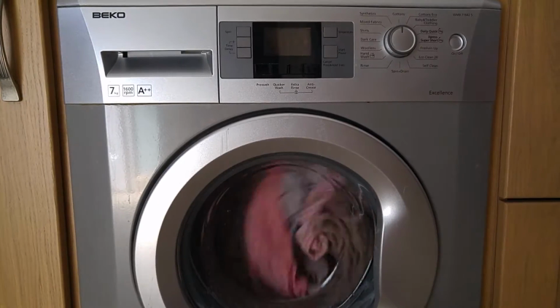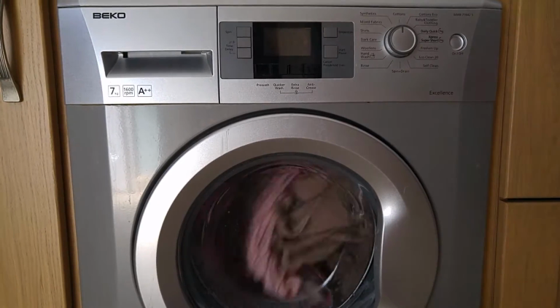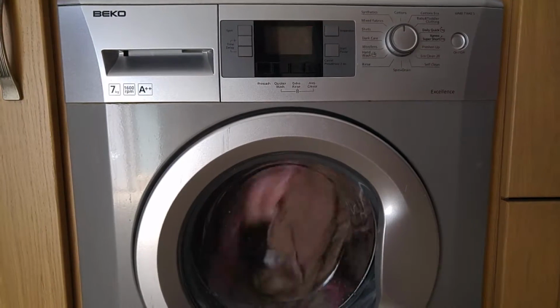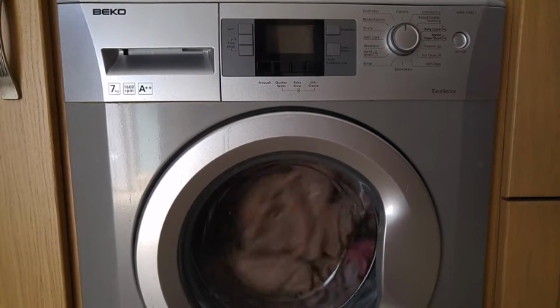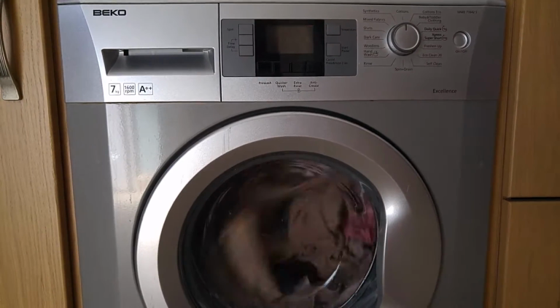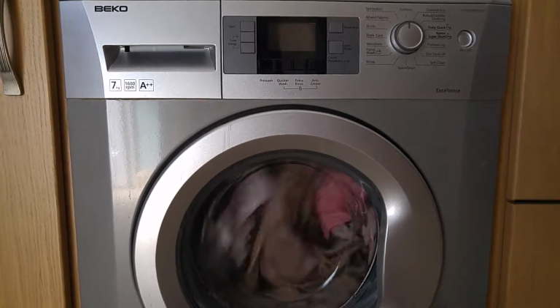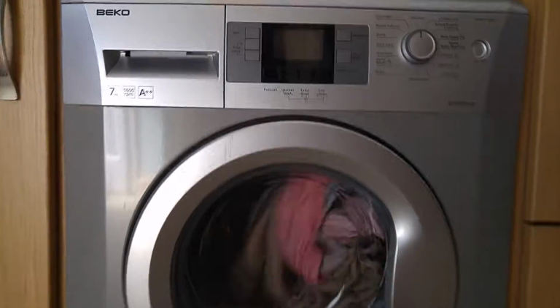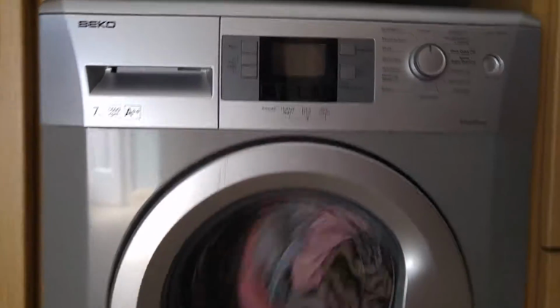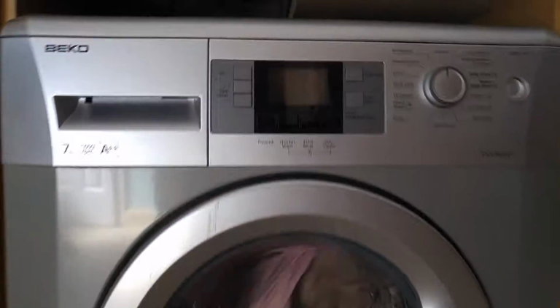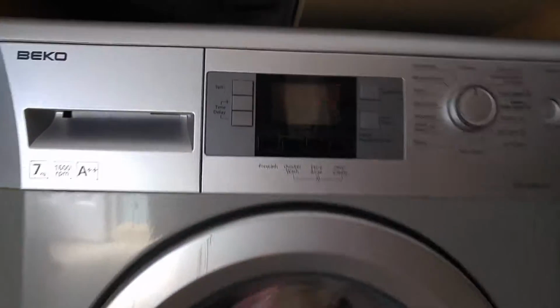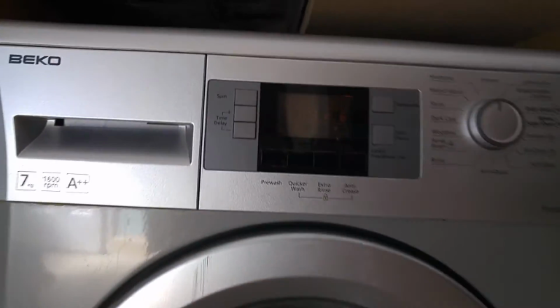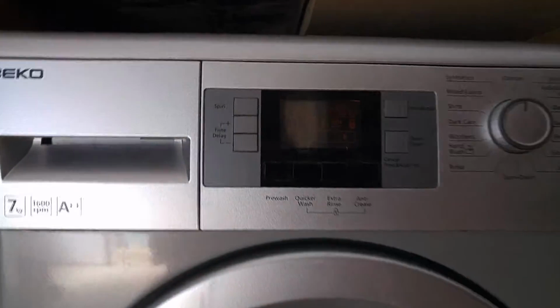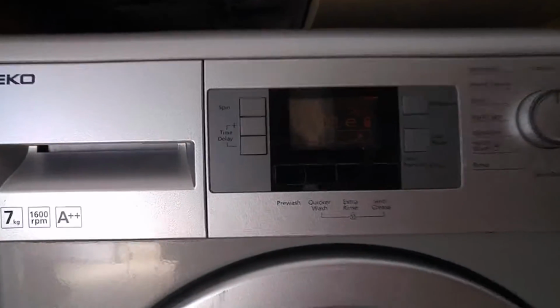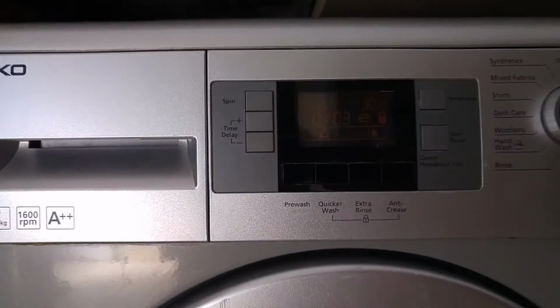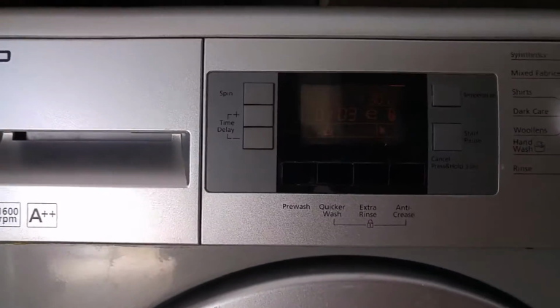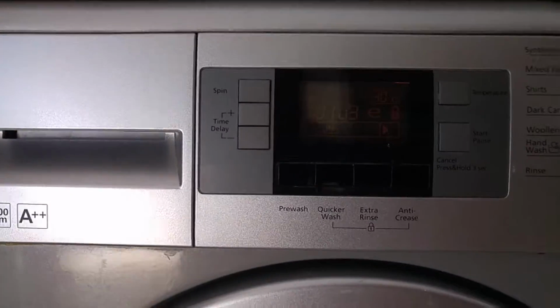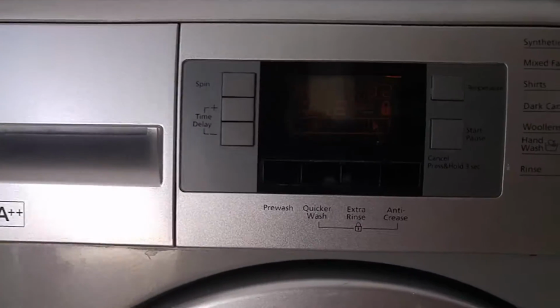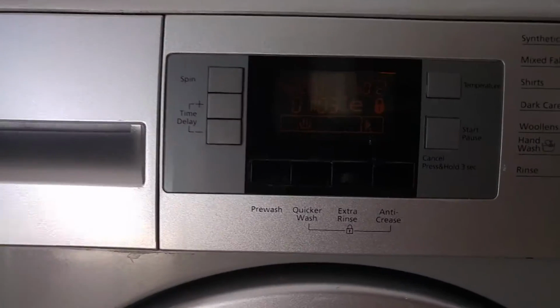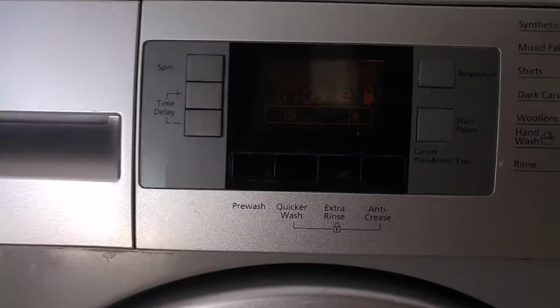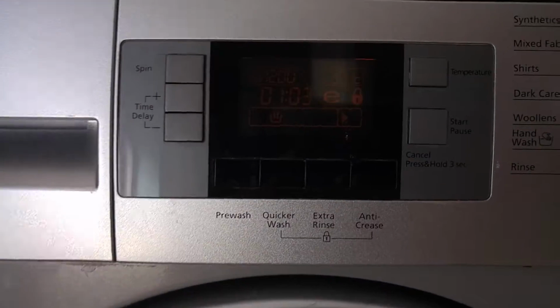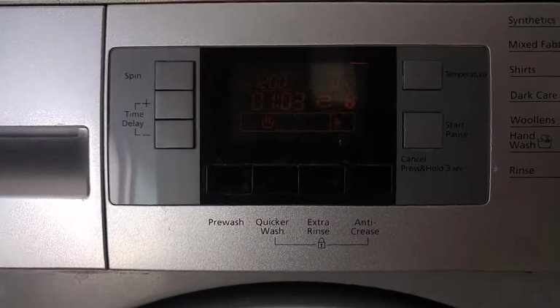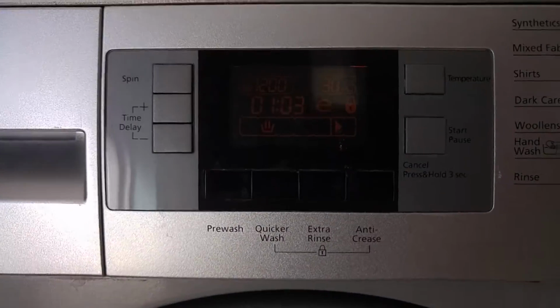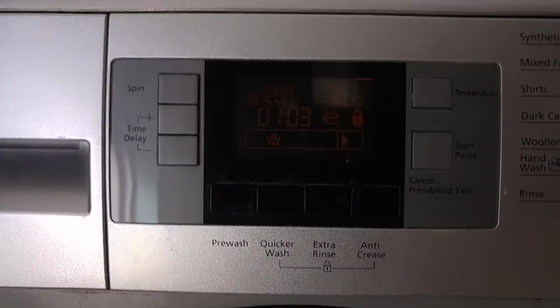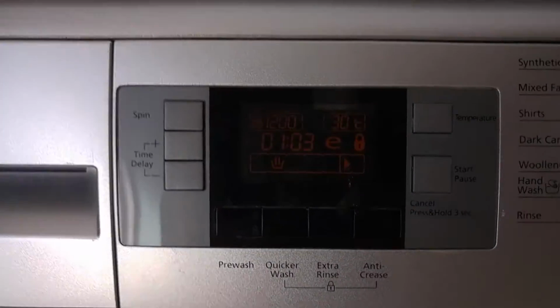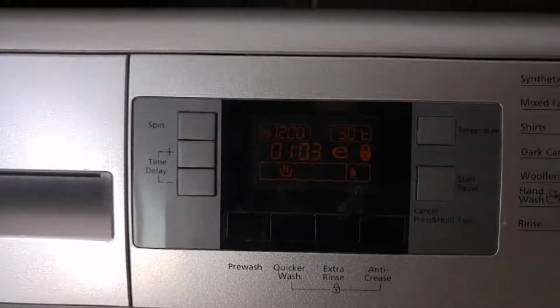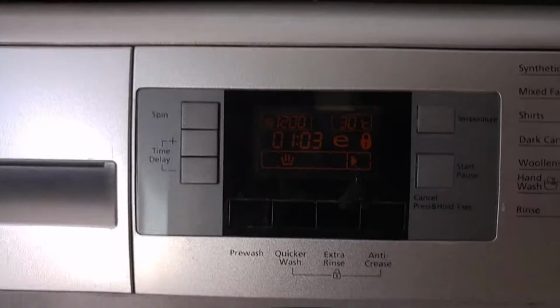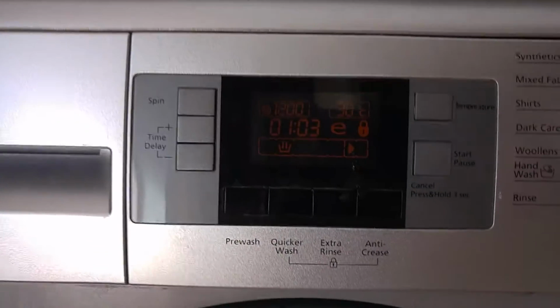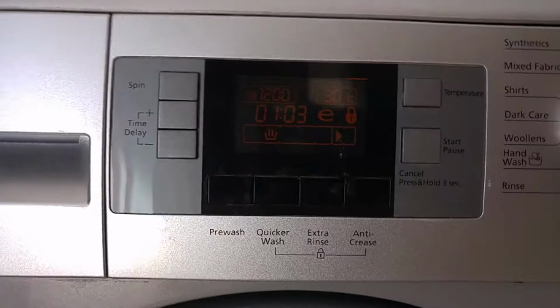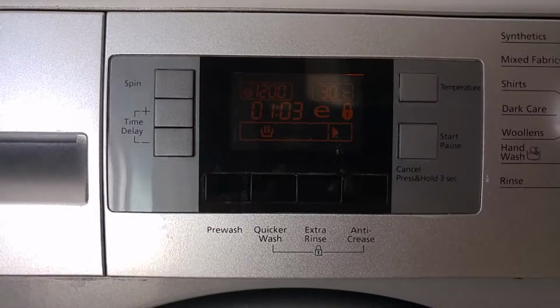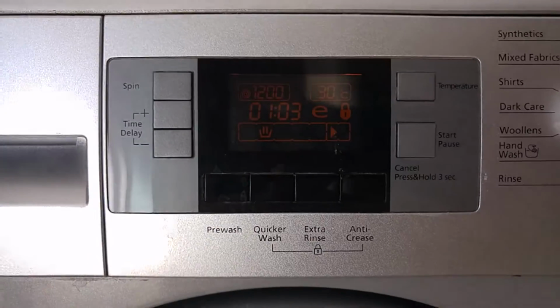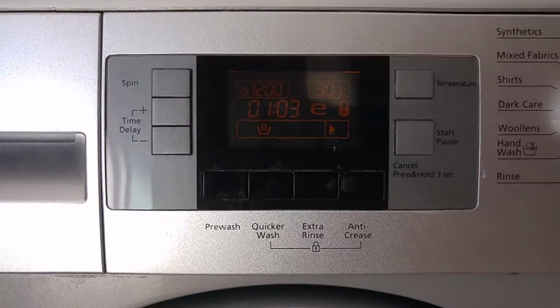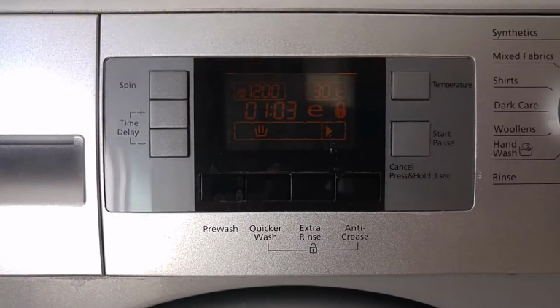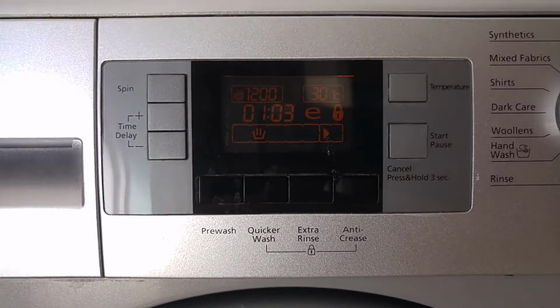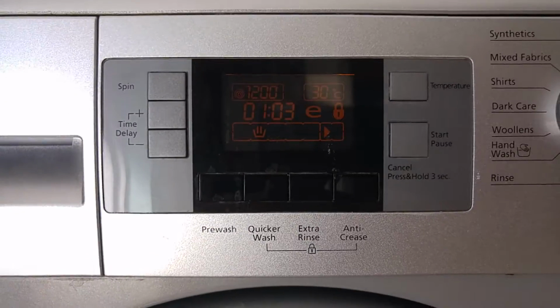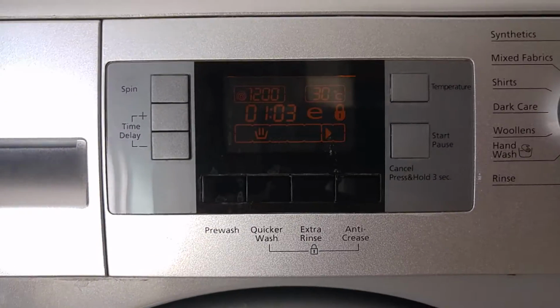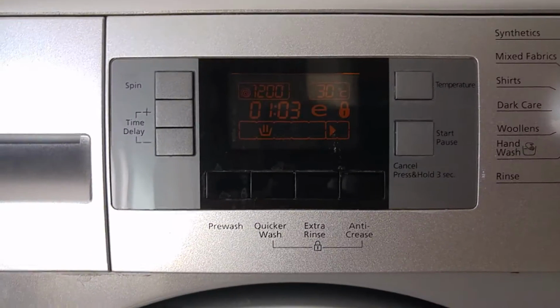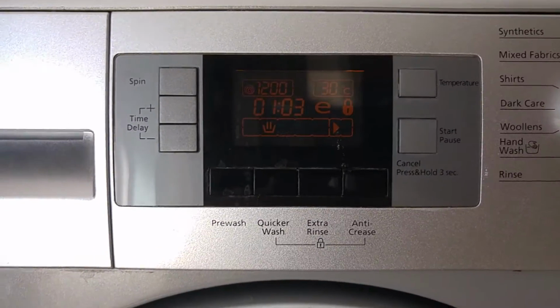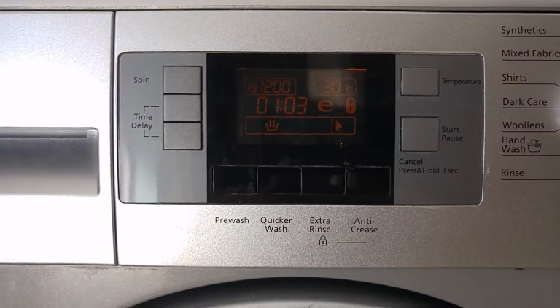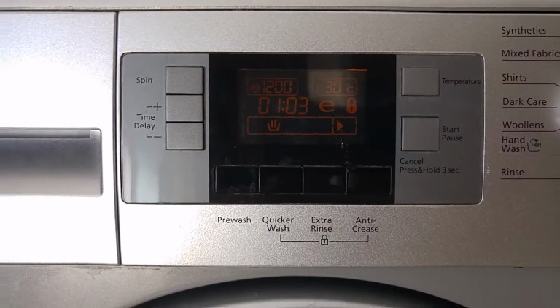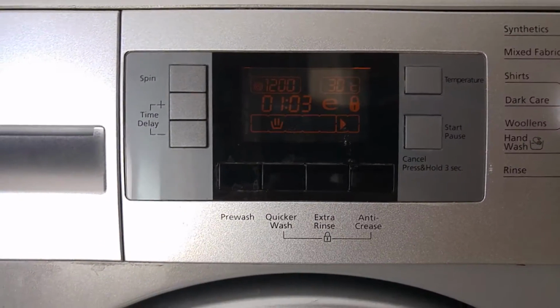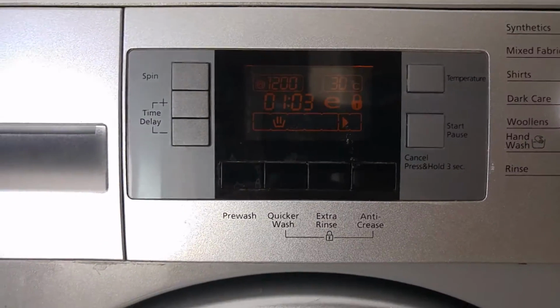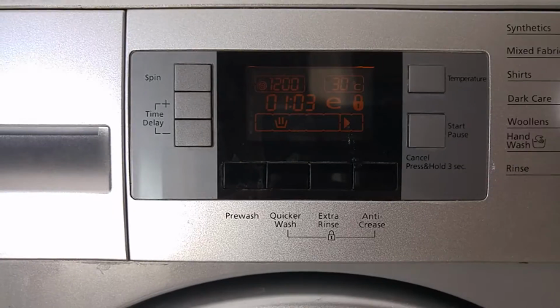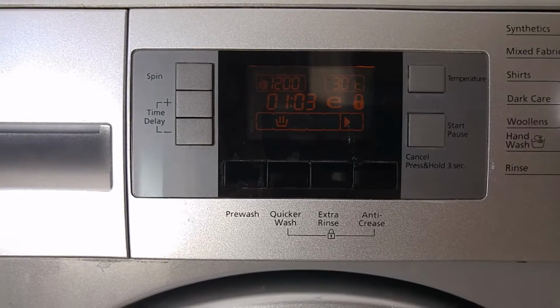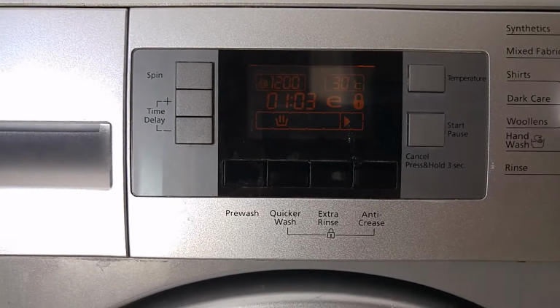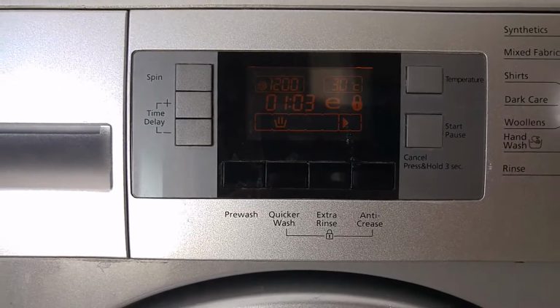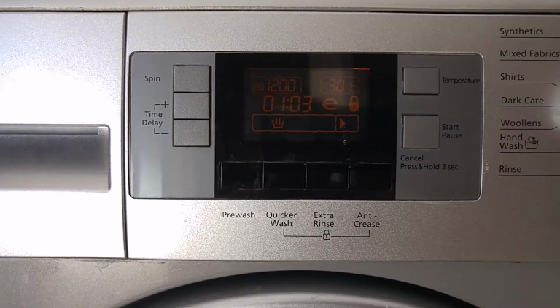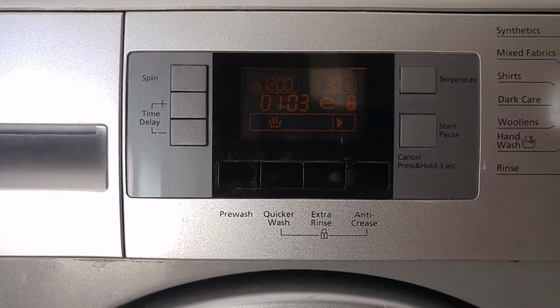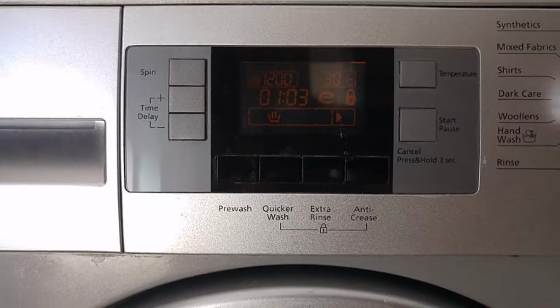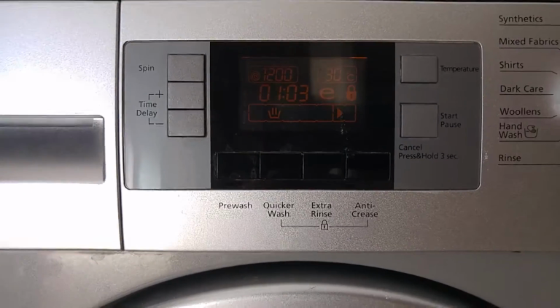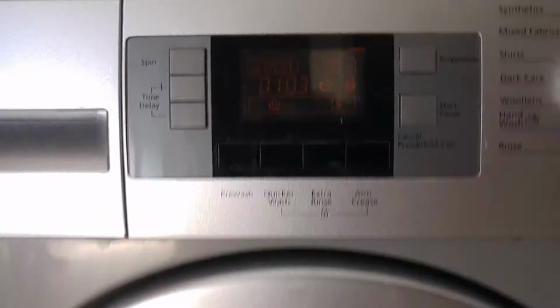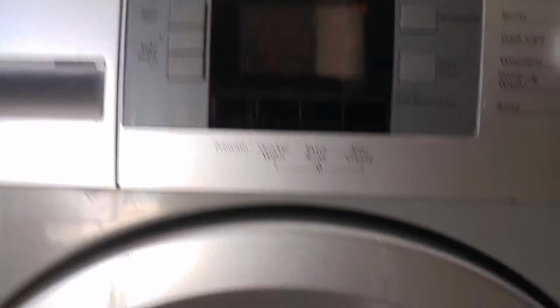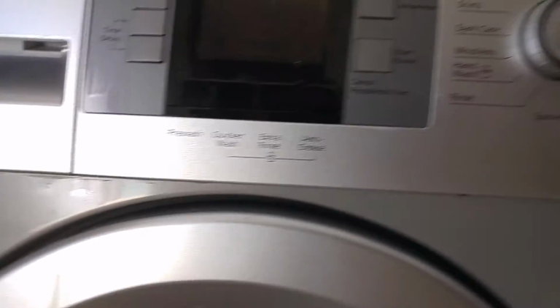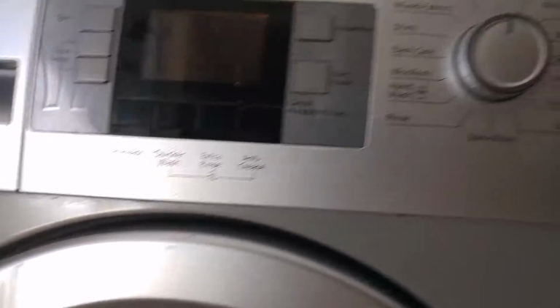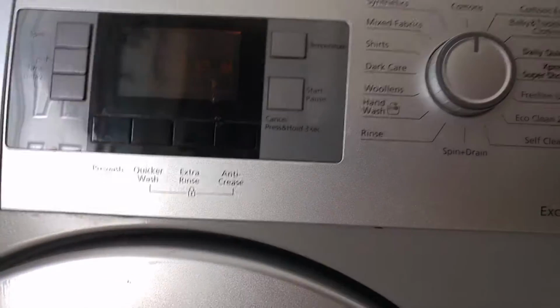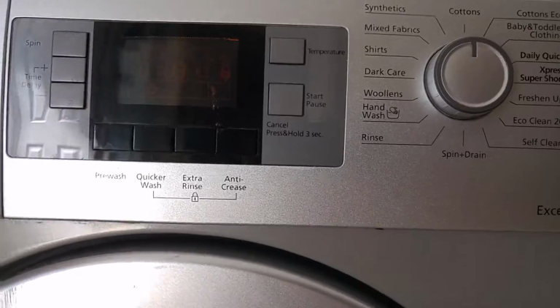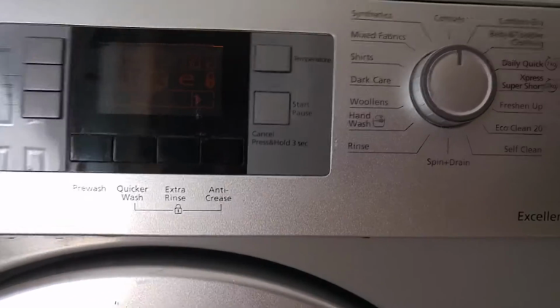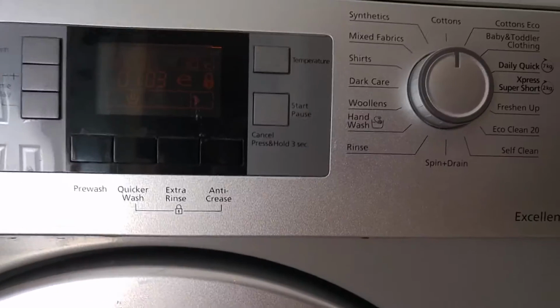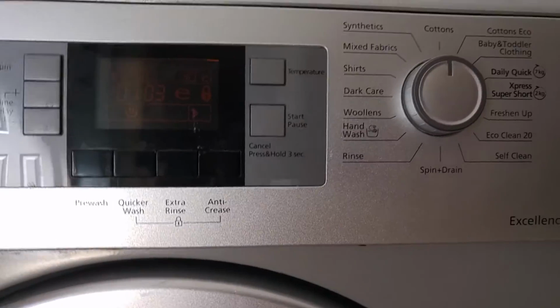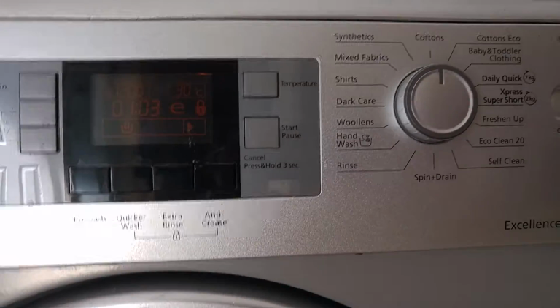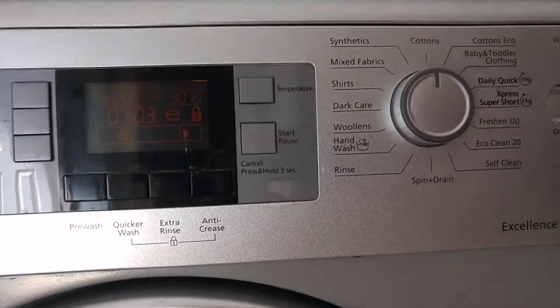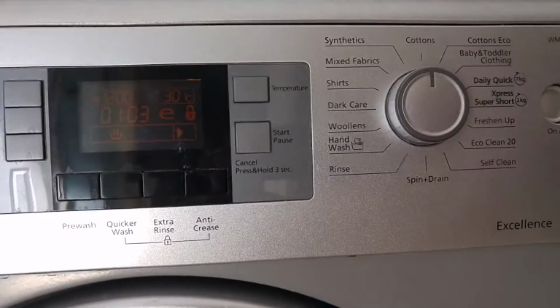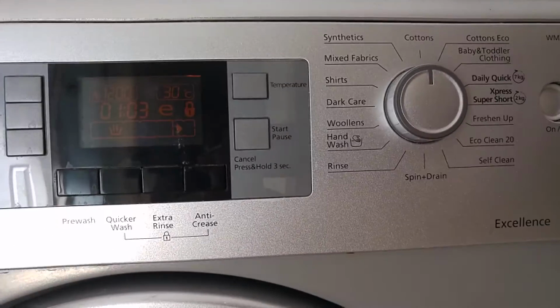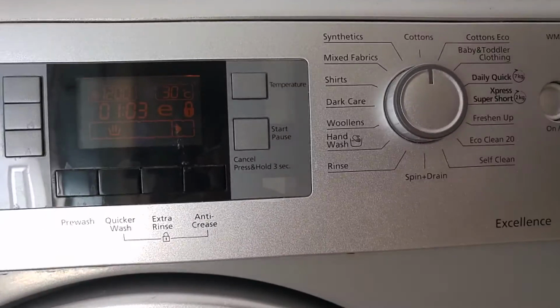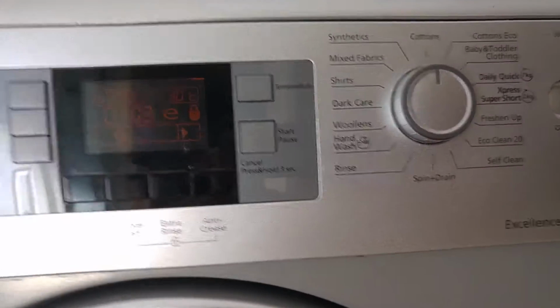Plenty of options, as you can see here. I'm running it currently — a 30 degree wash, 1200rpm. Now that's just your standard cotton cycle.